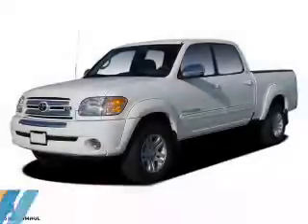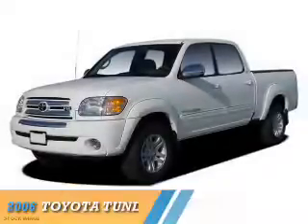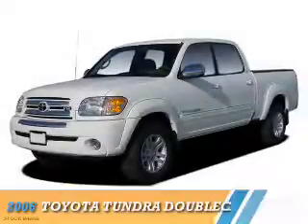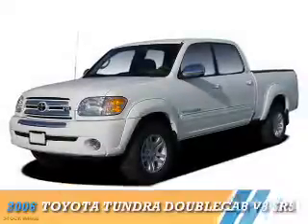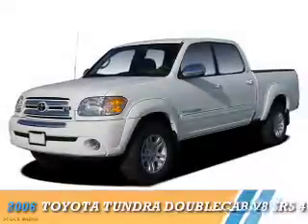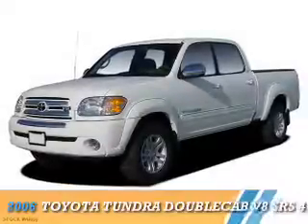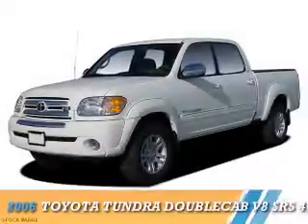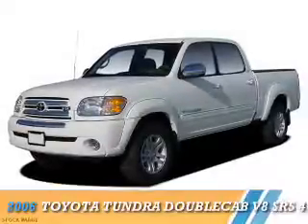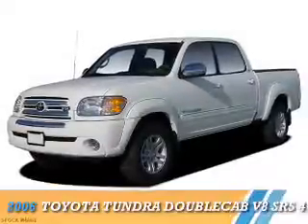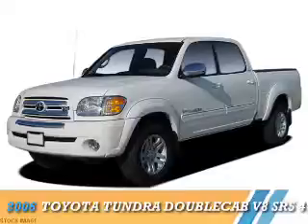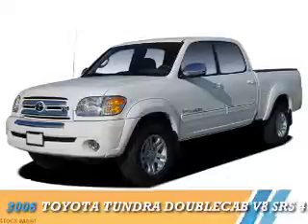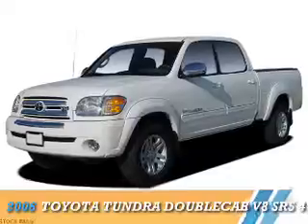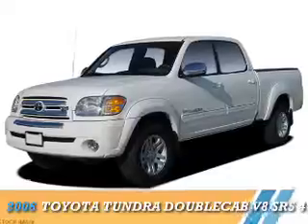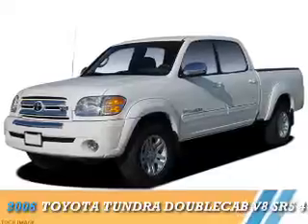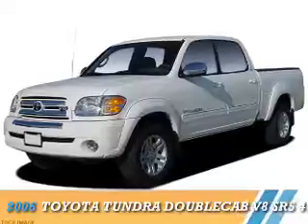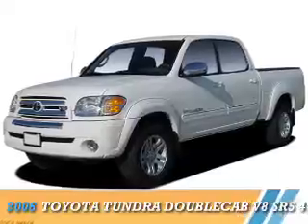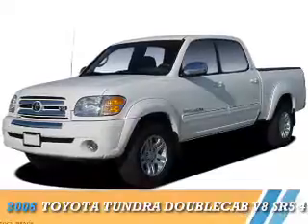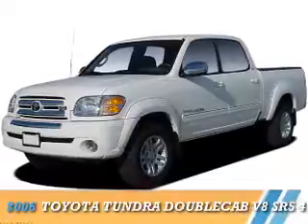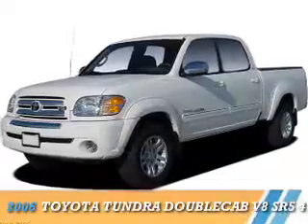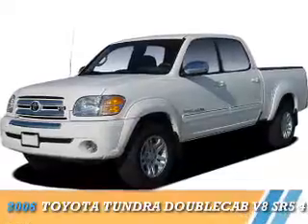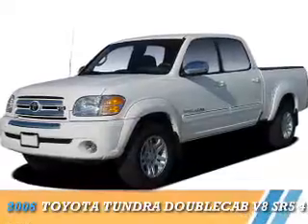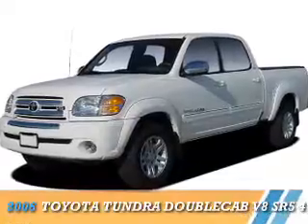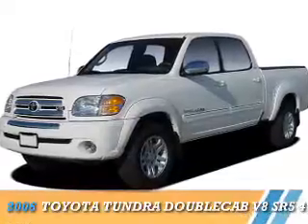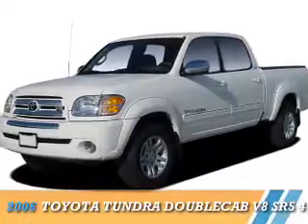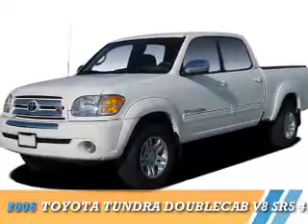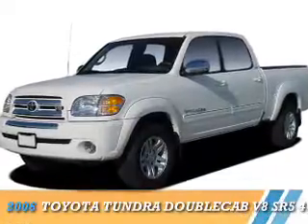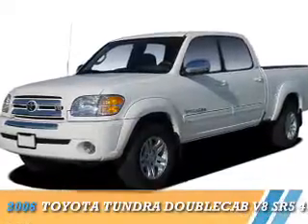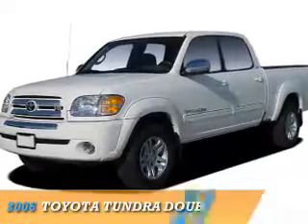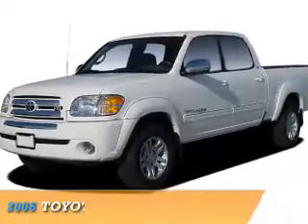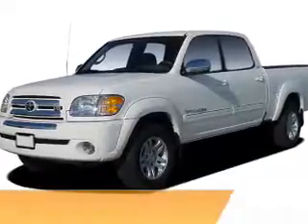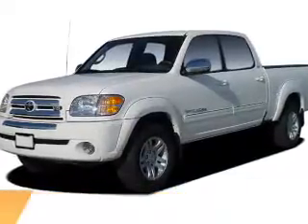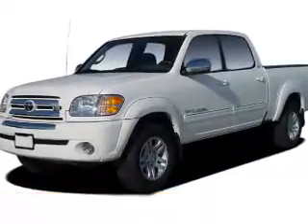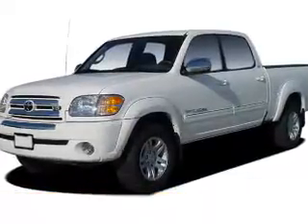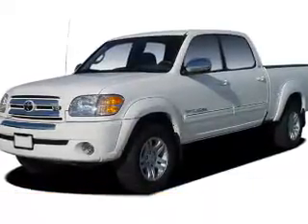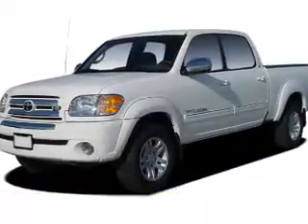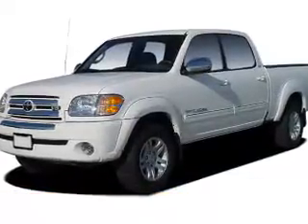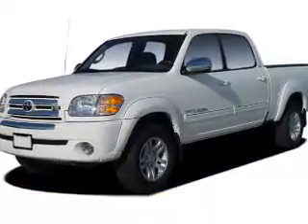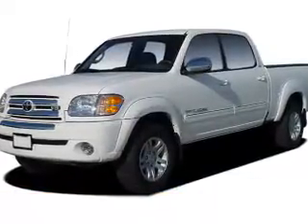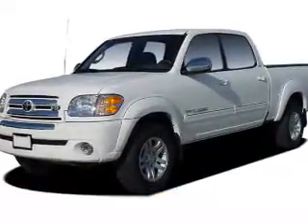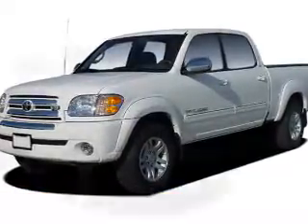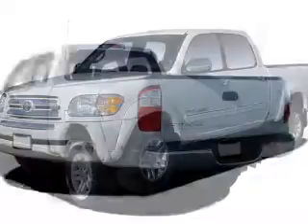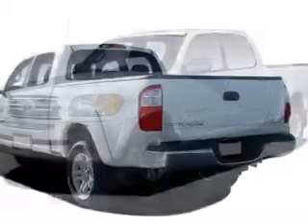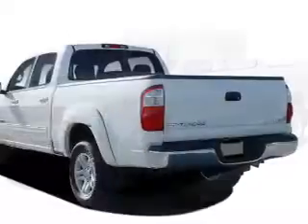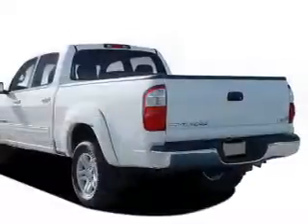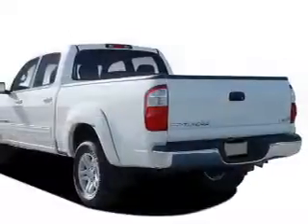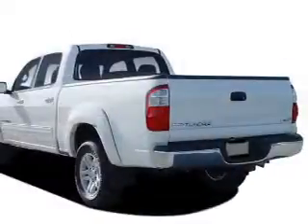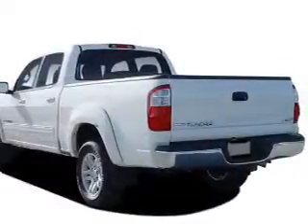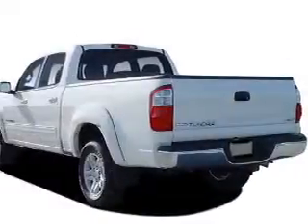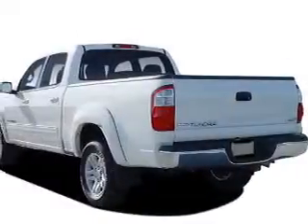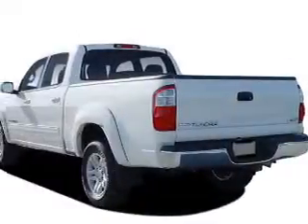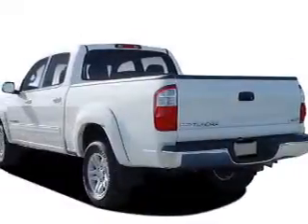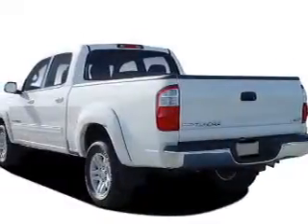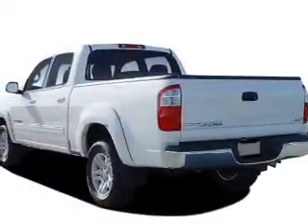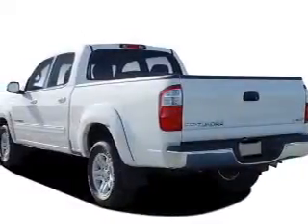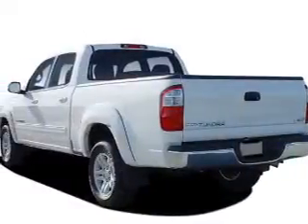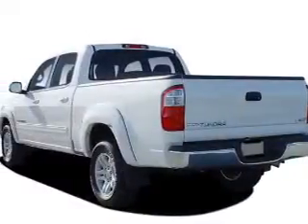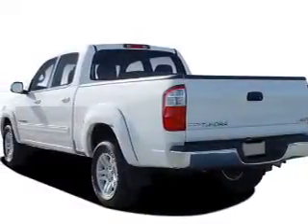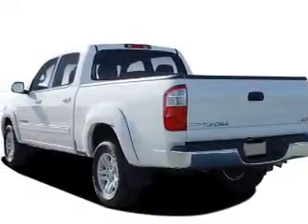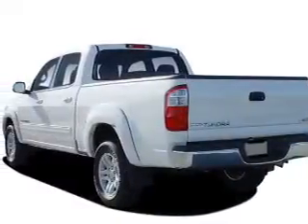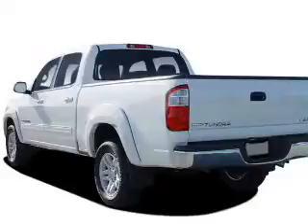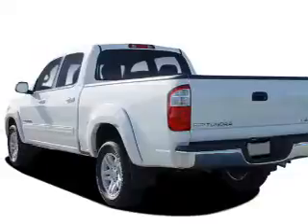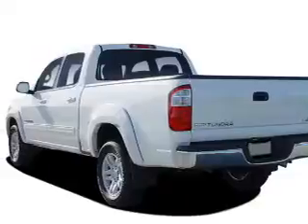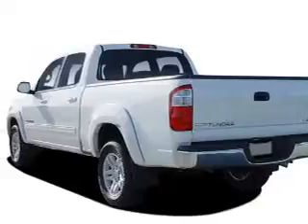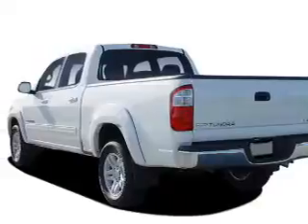Presenting the 2006 Toyota Tundra. It's powered by four-wheel drive, eight-cylinder engine.